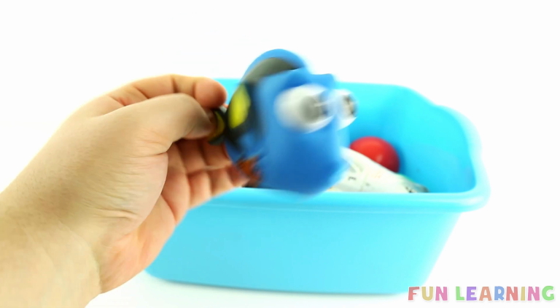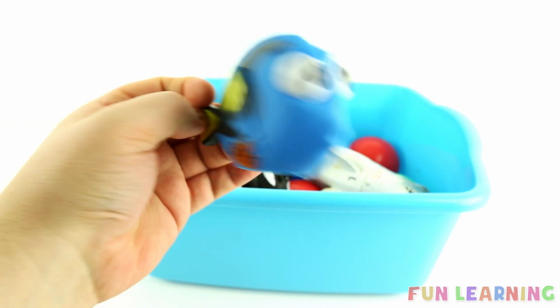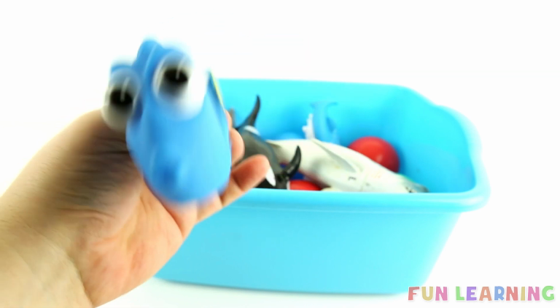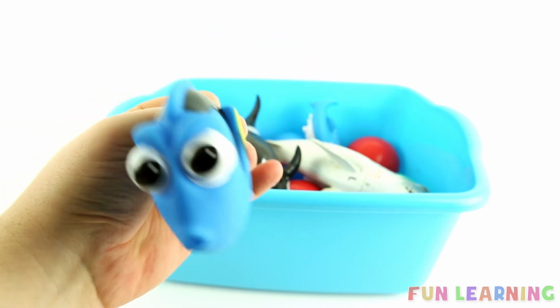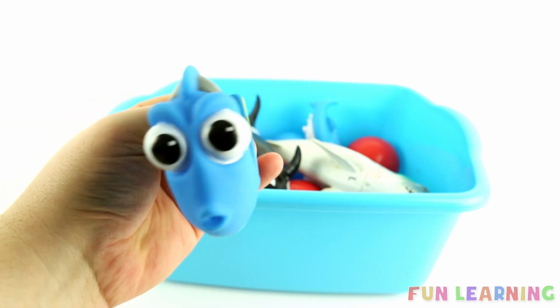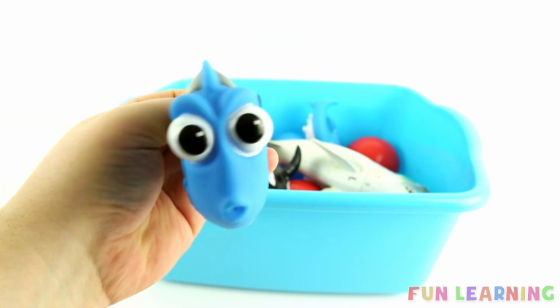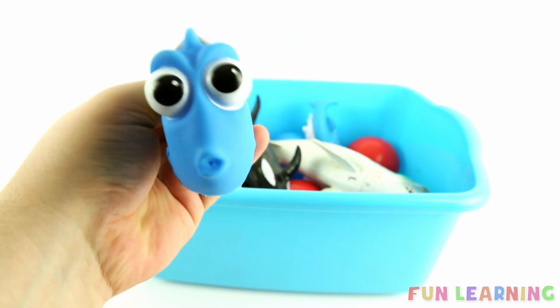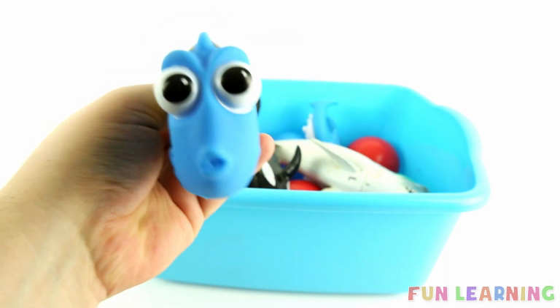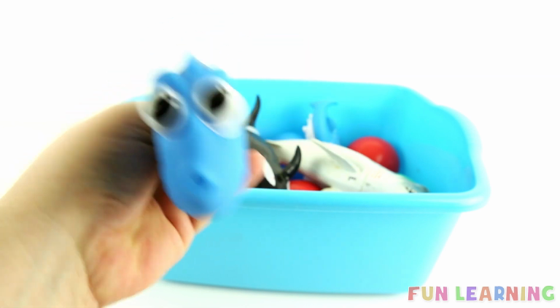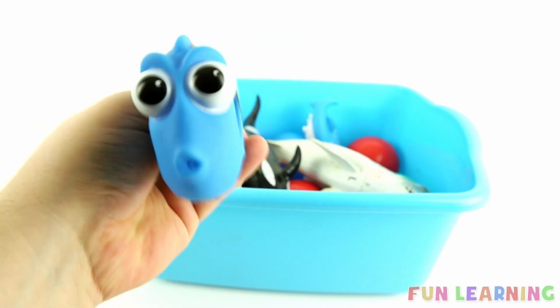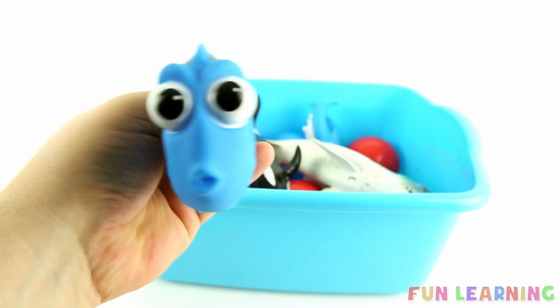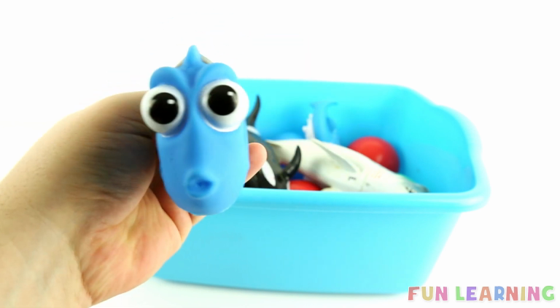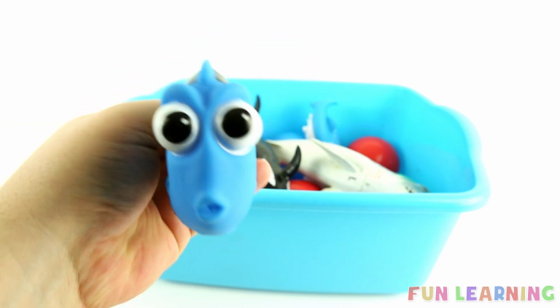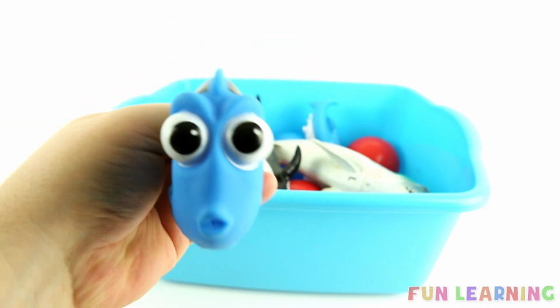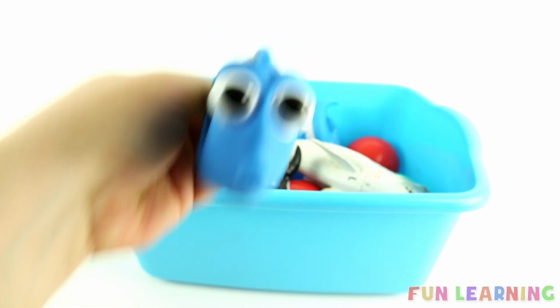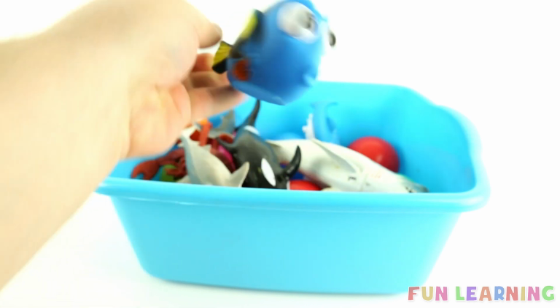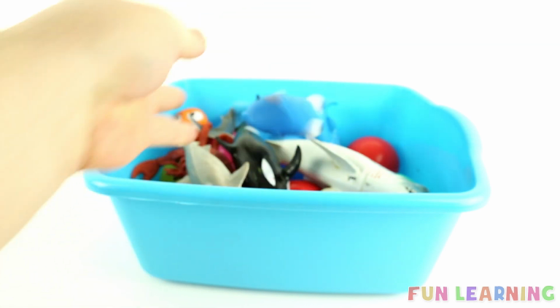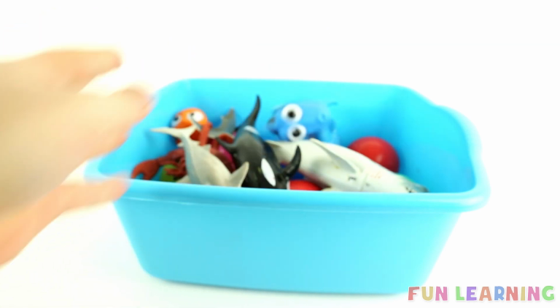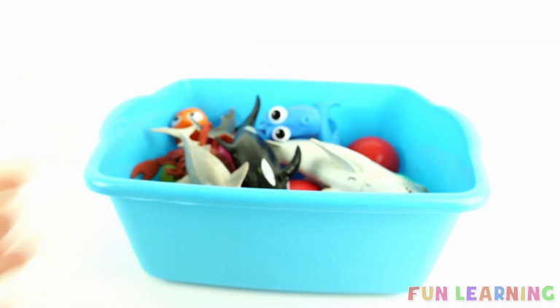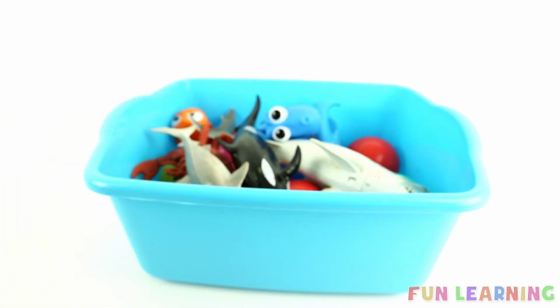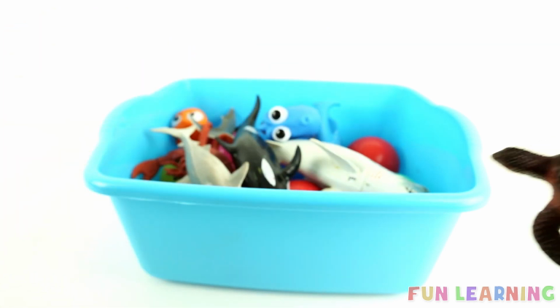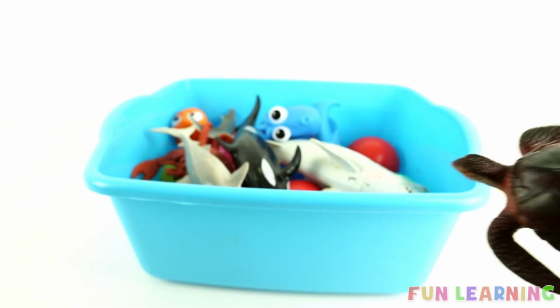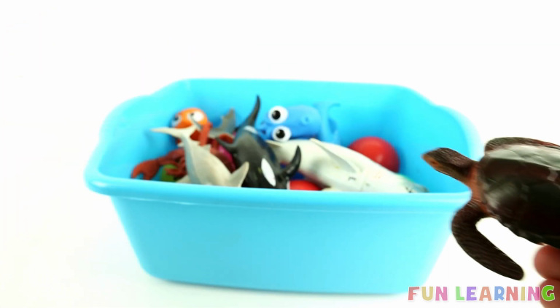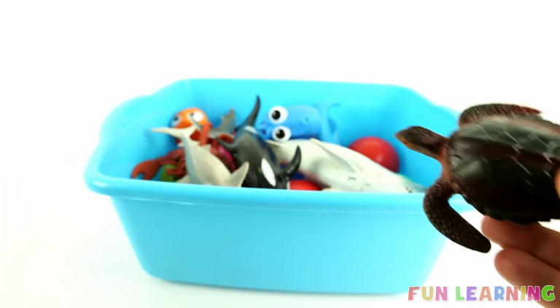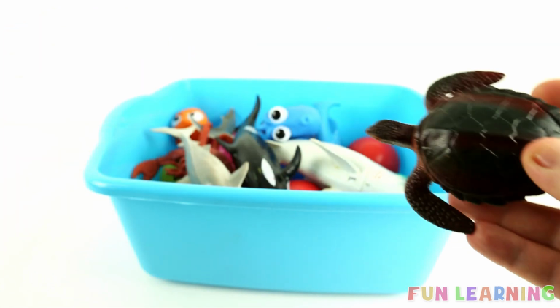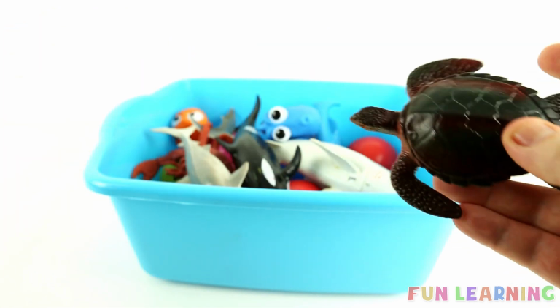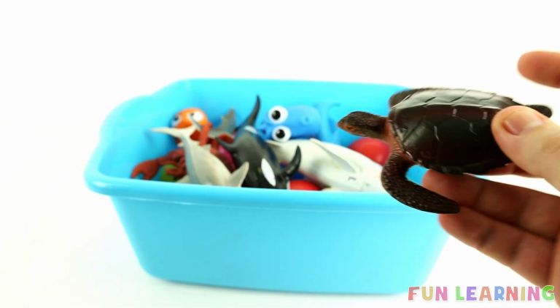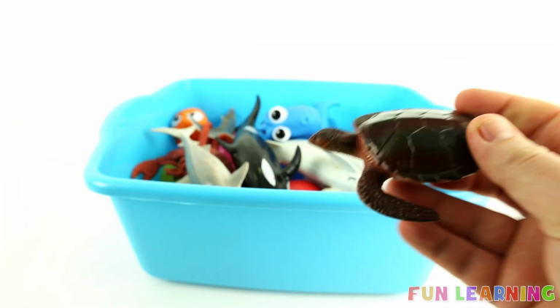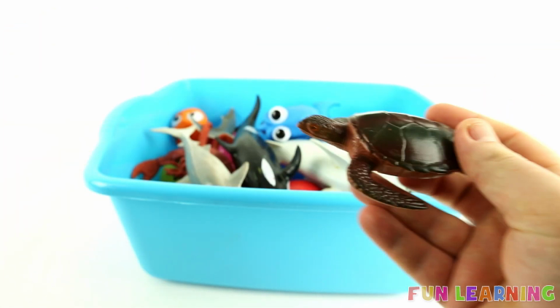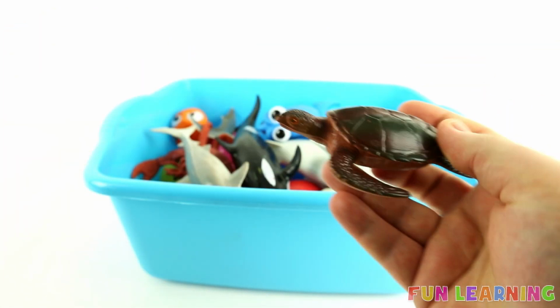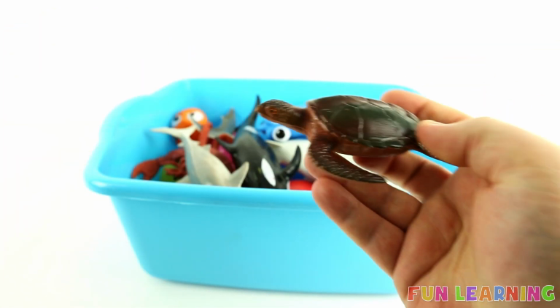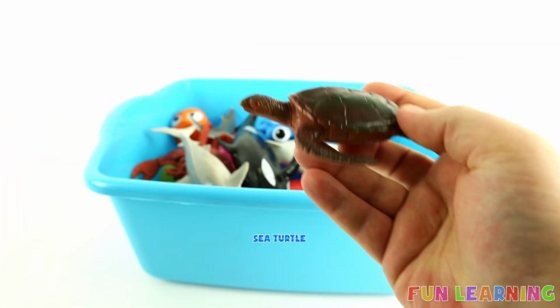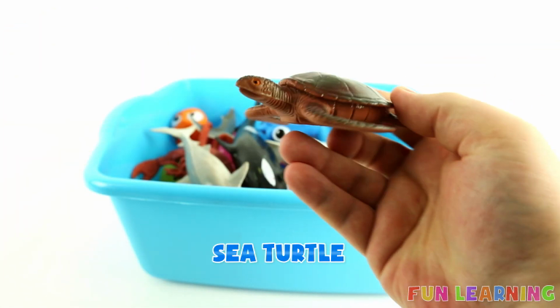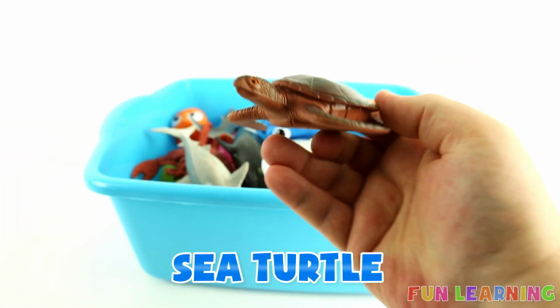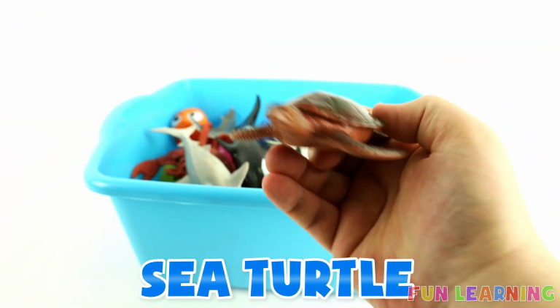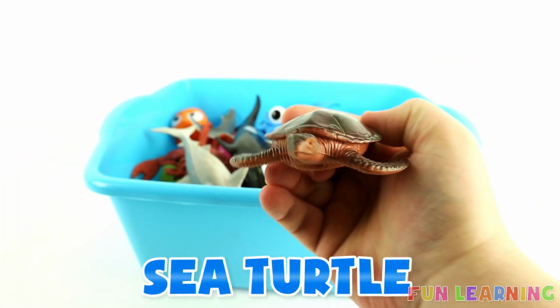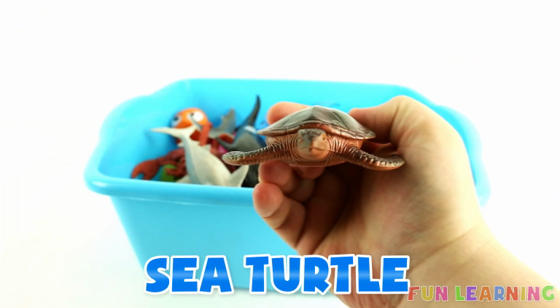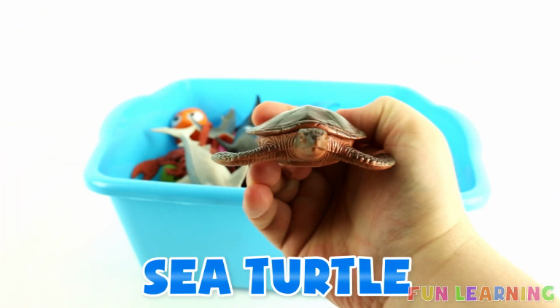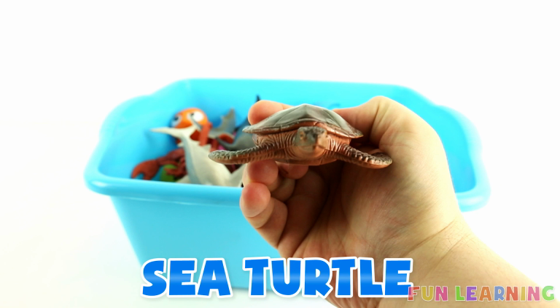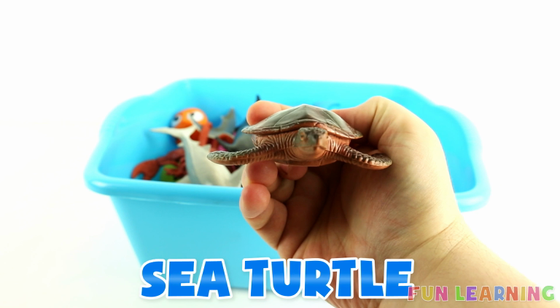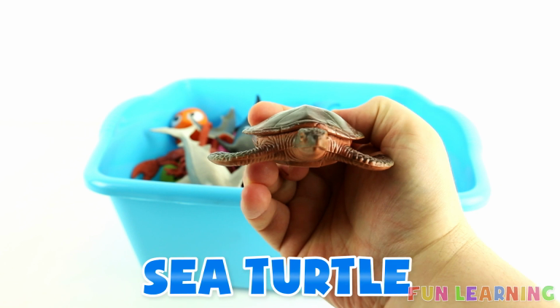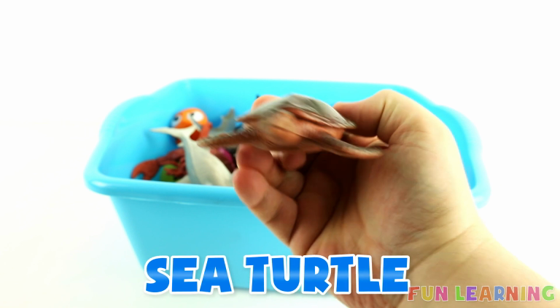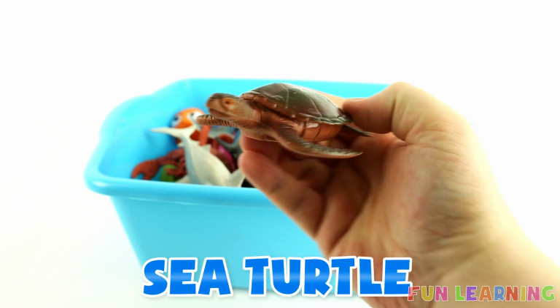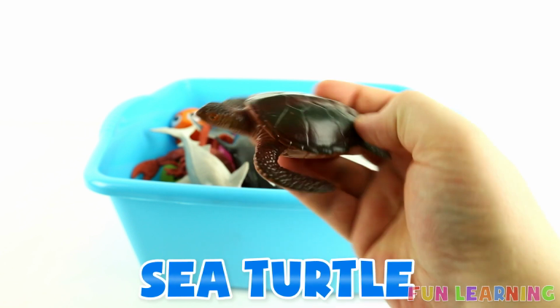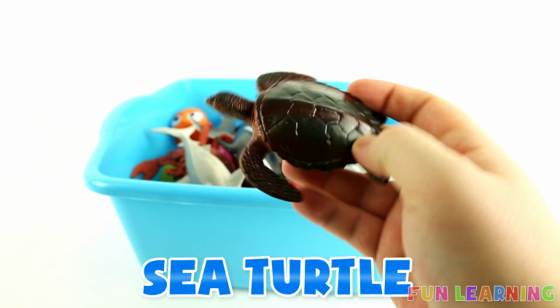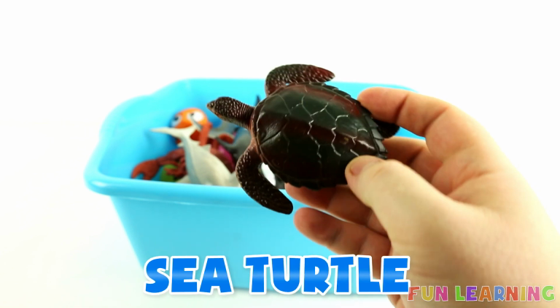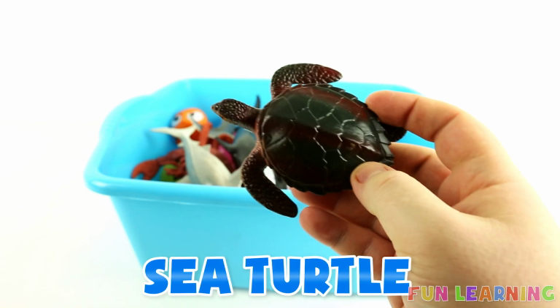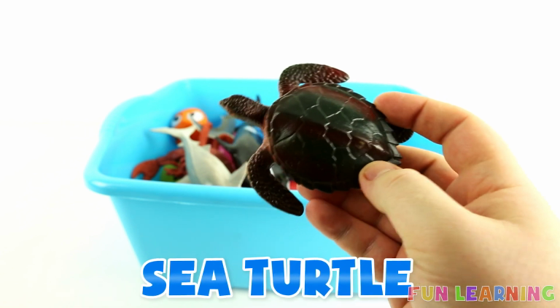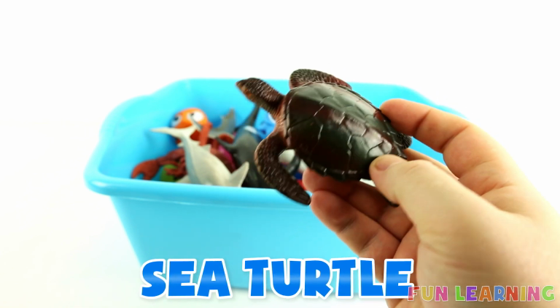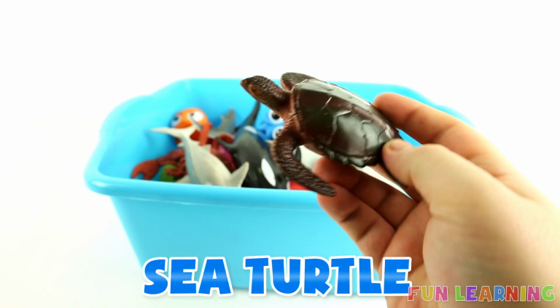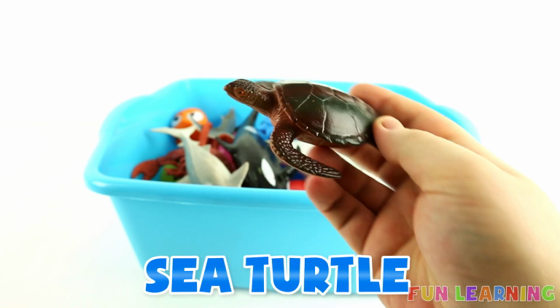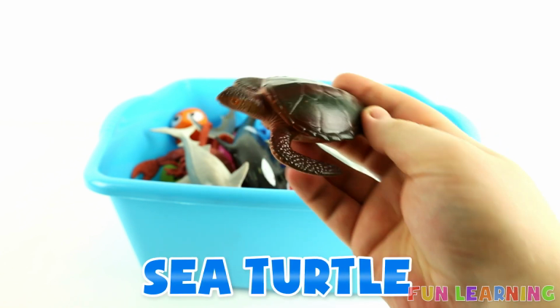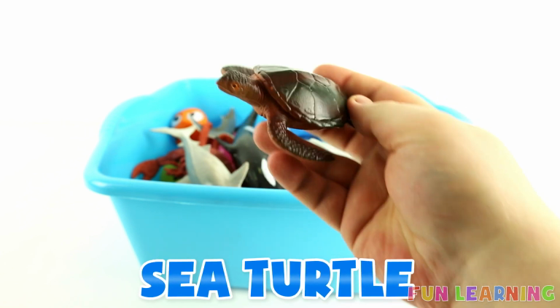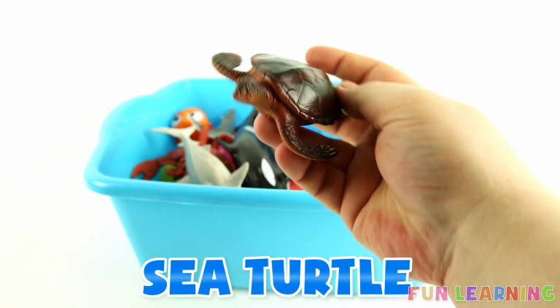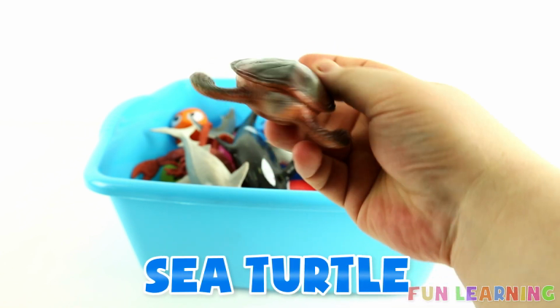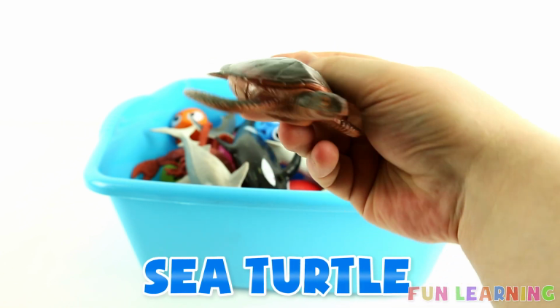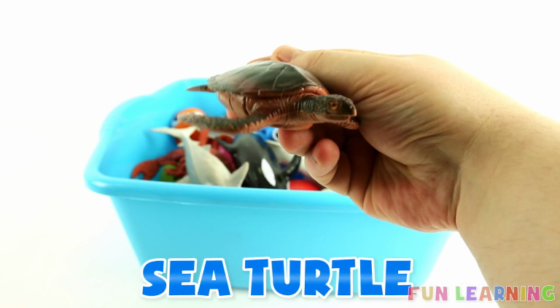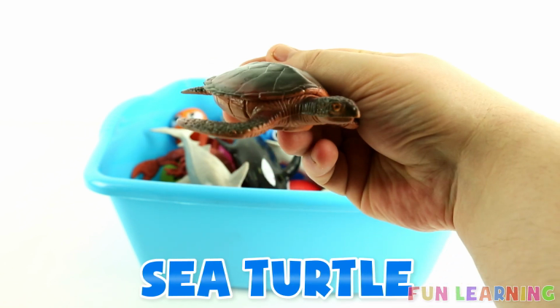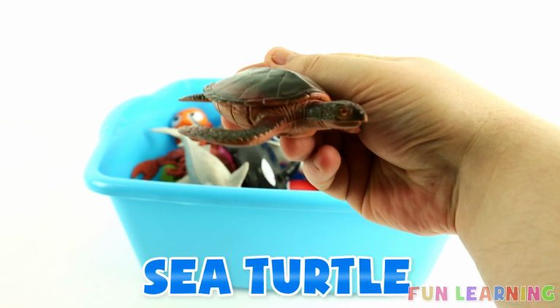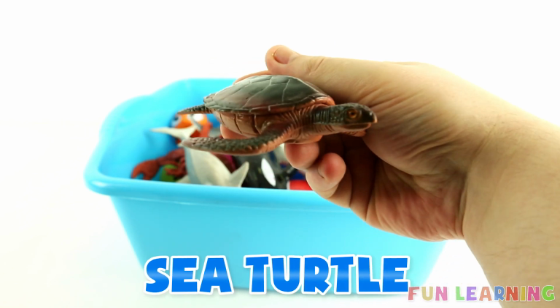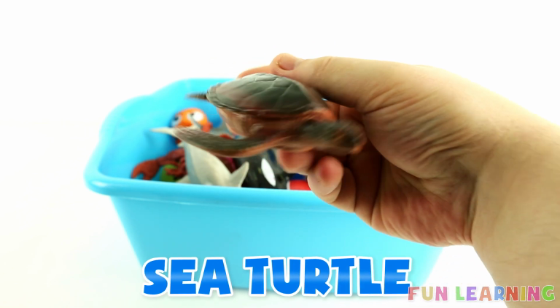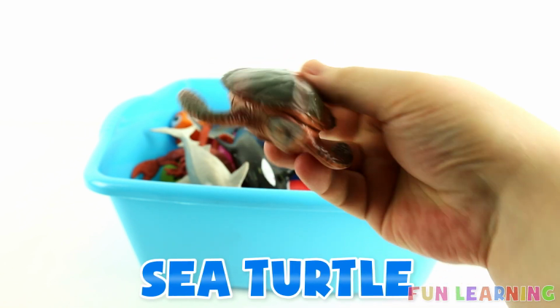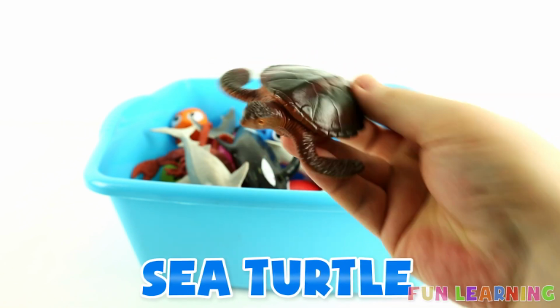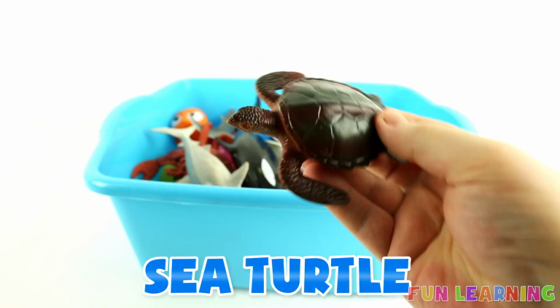I forgot where I am. S is for sea turtle. Say it with me, sea turtle.